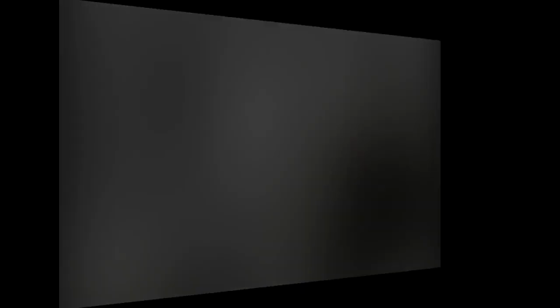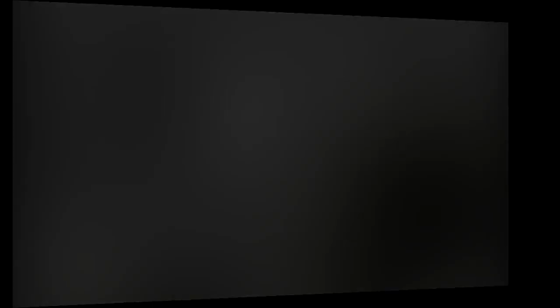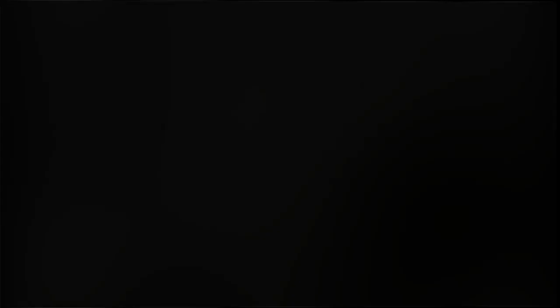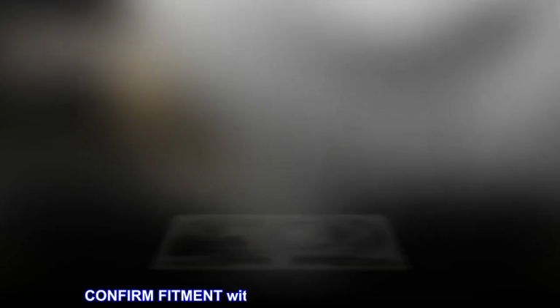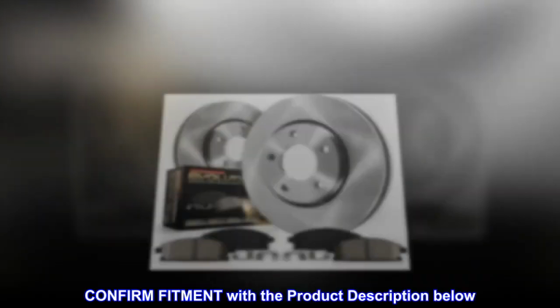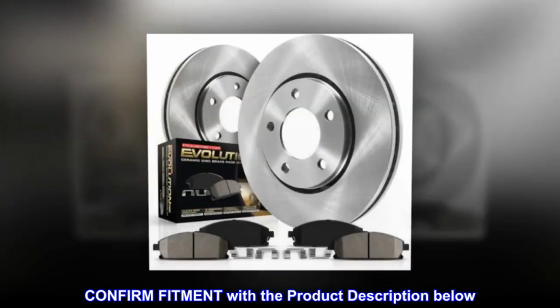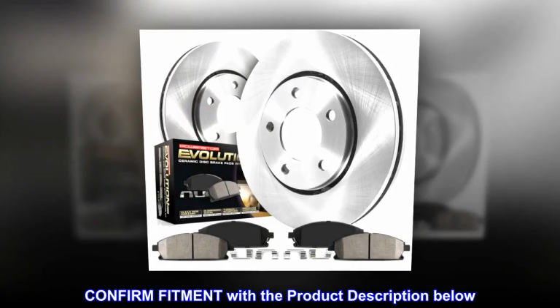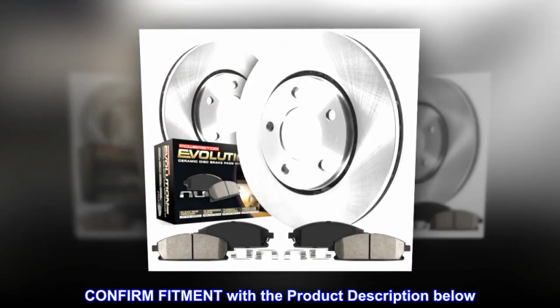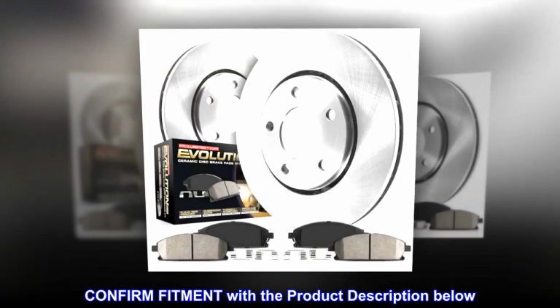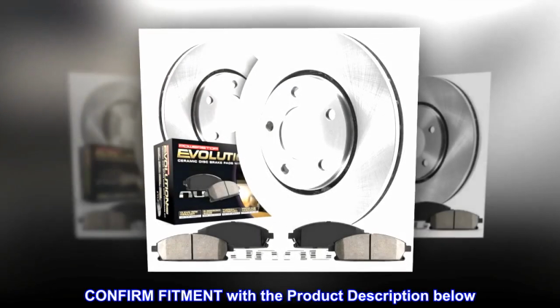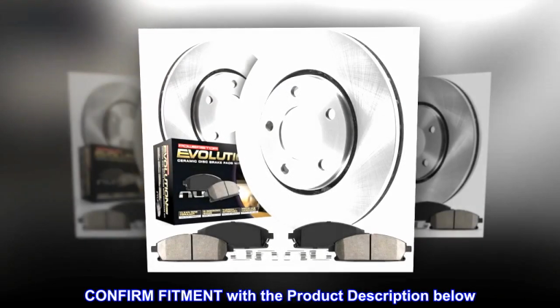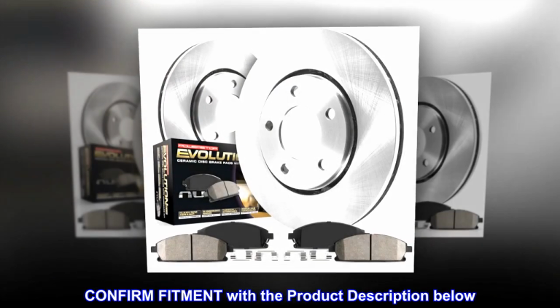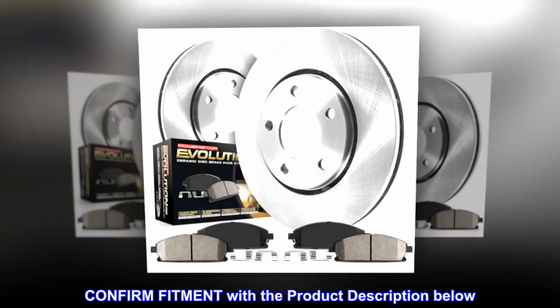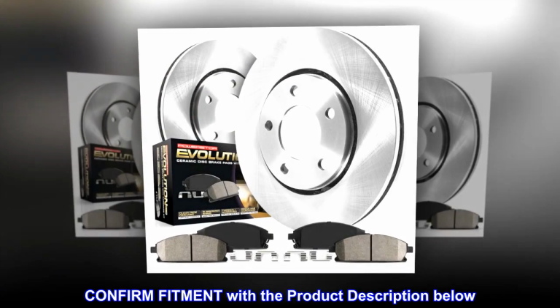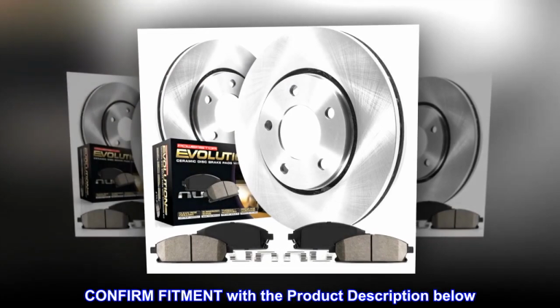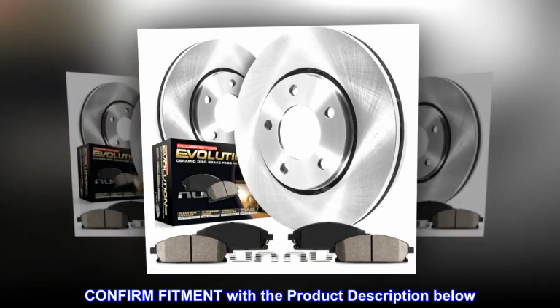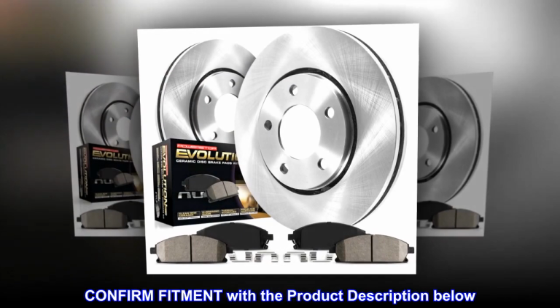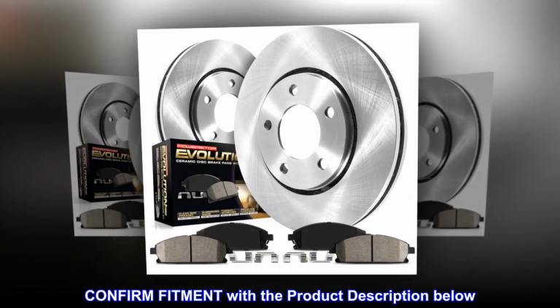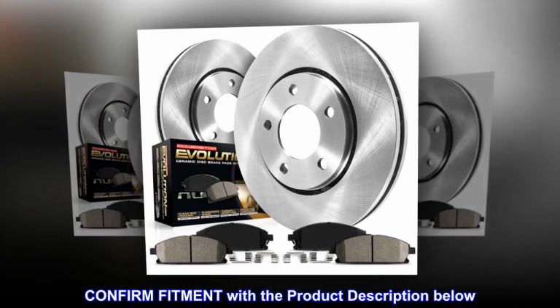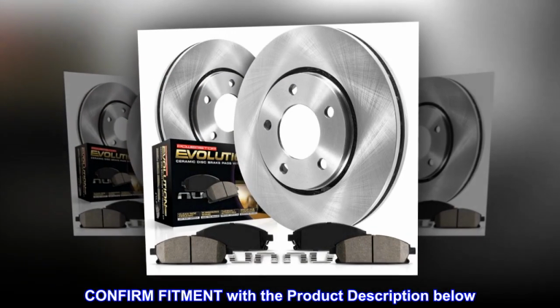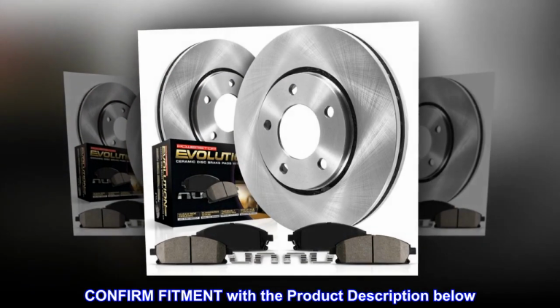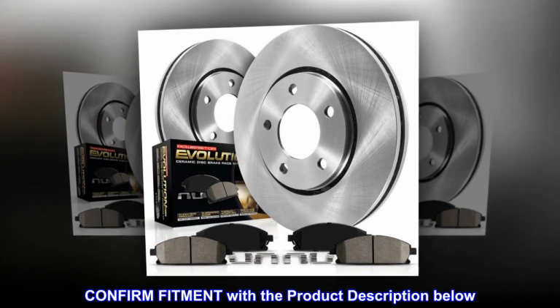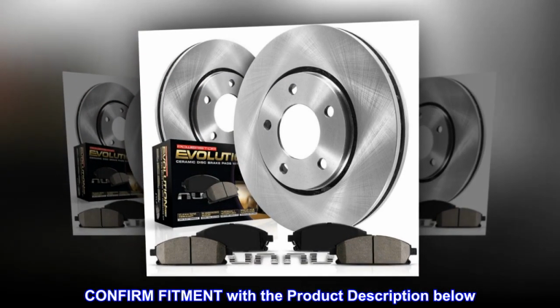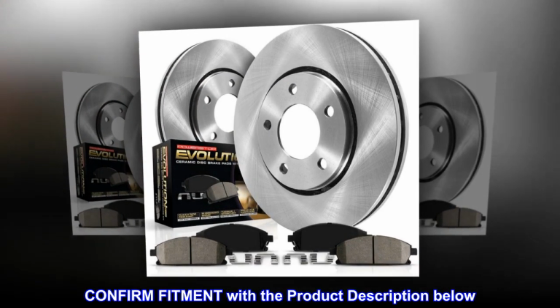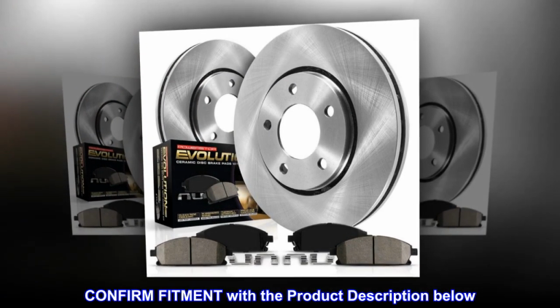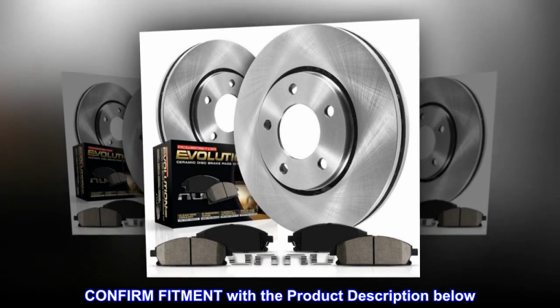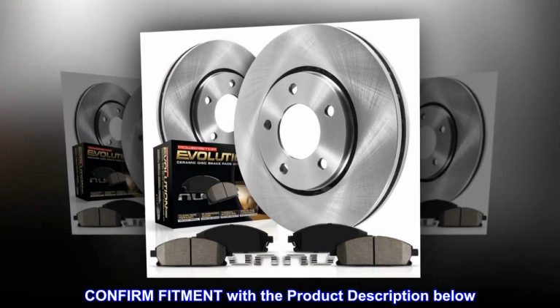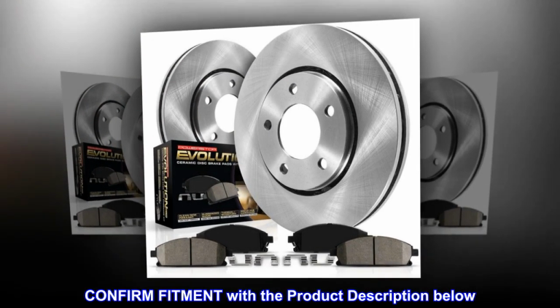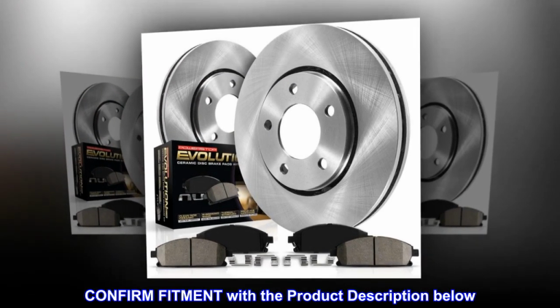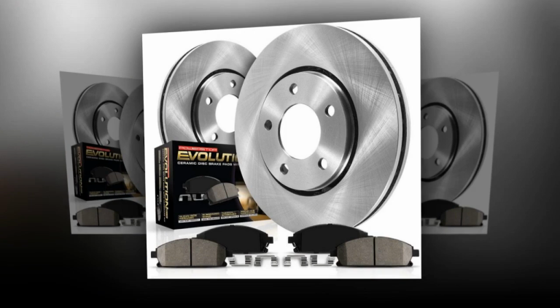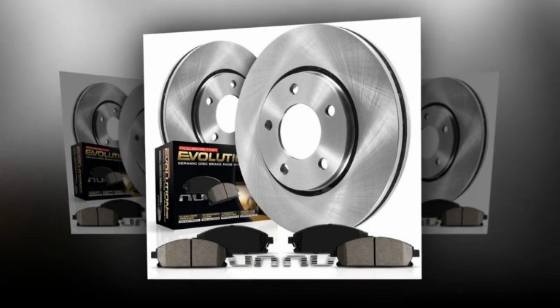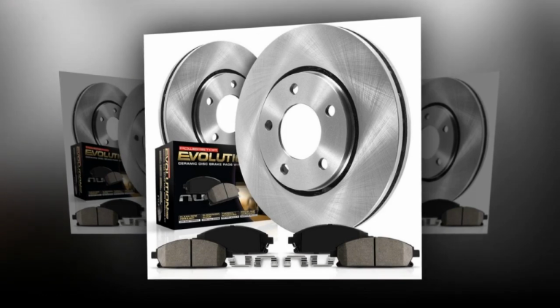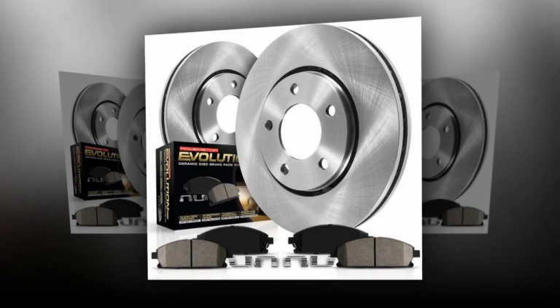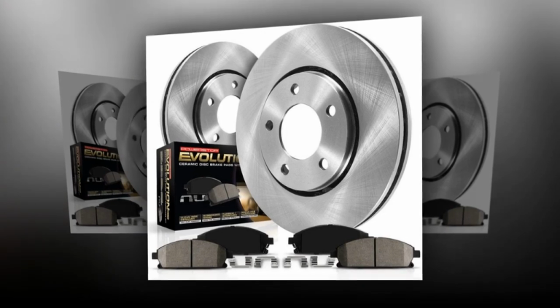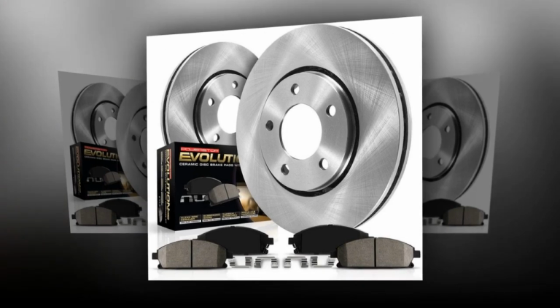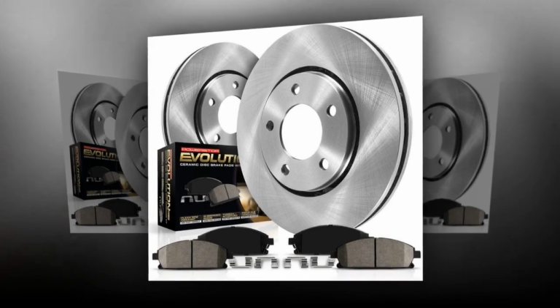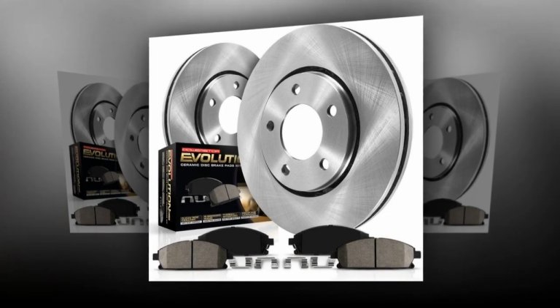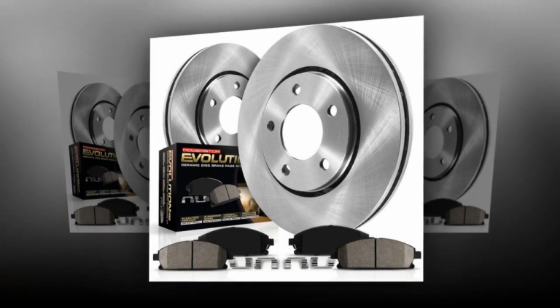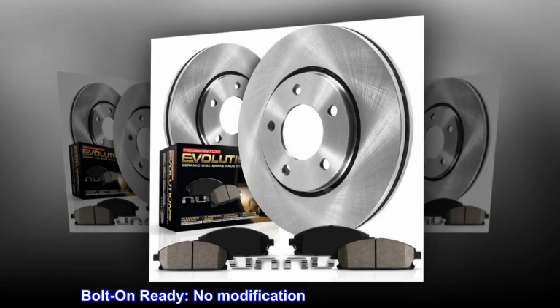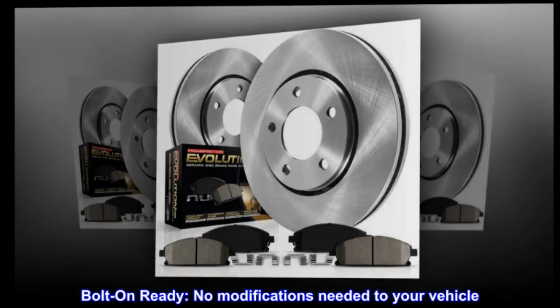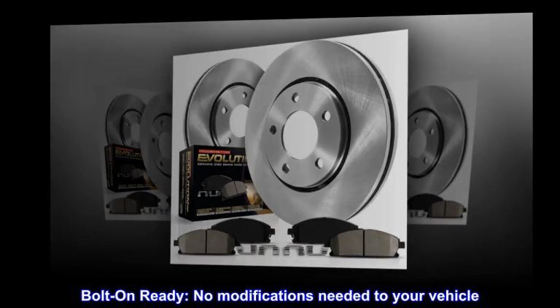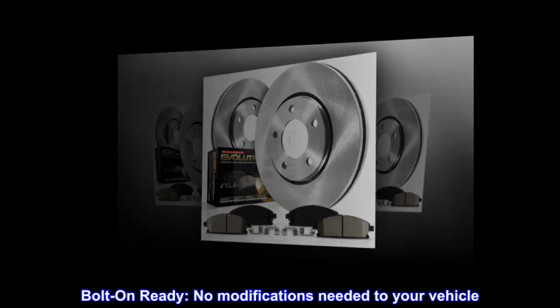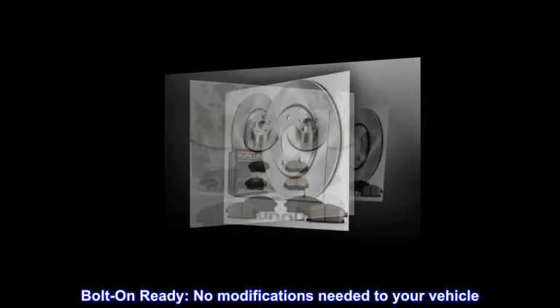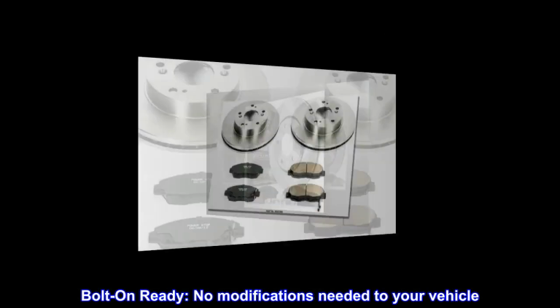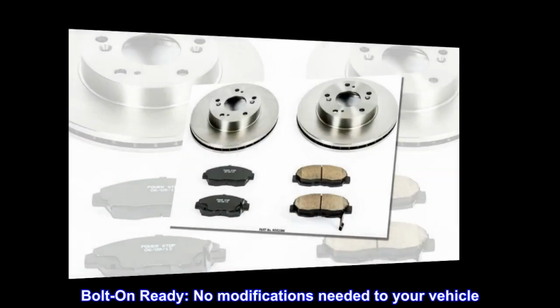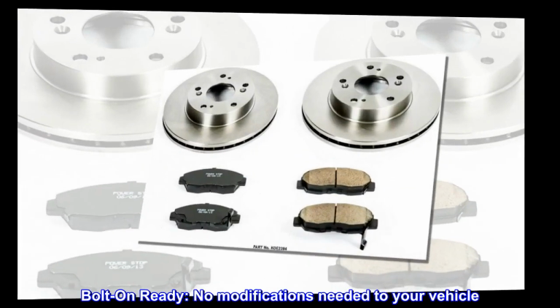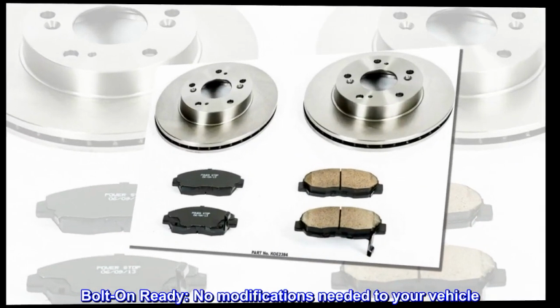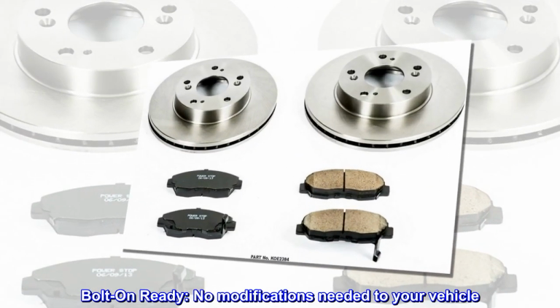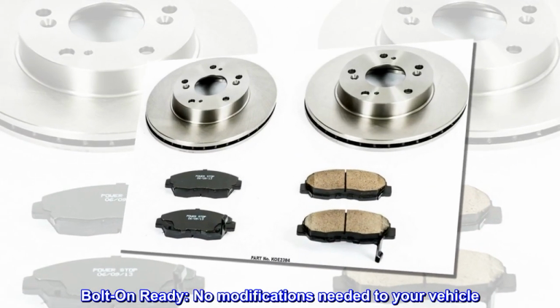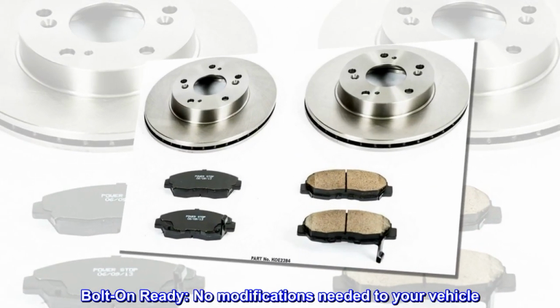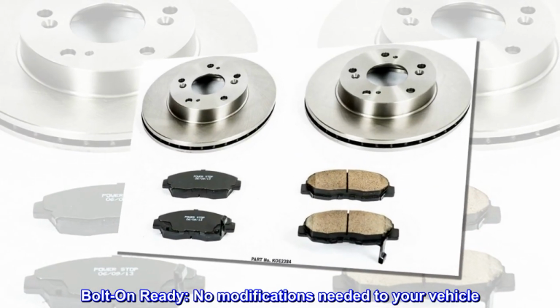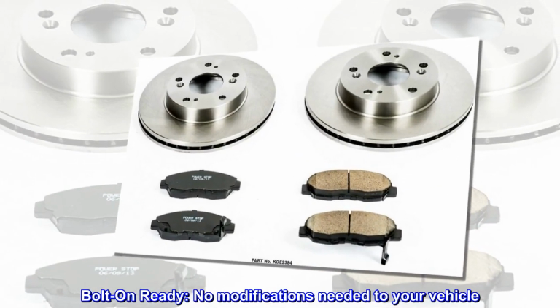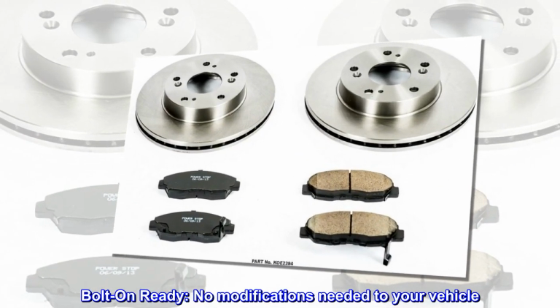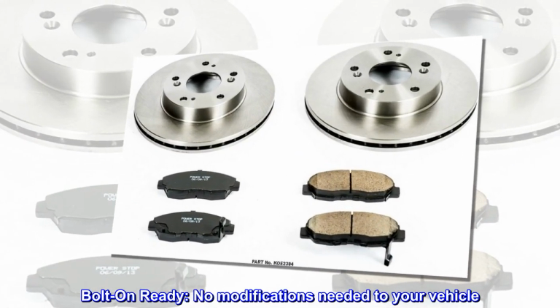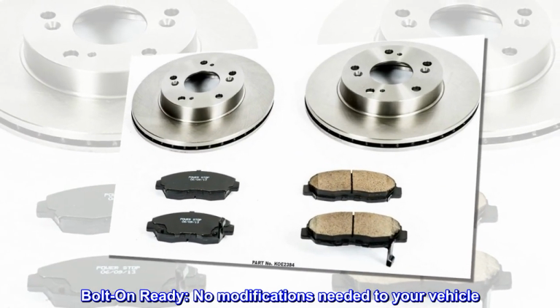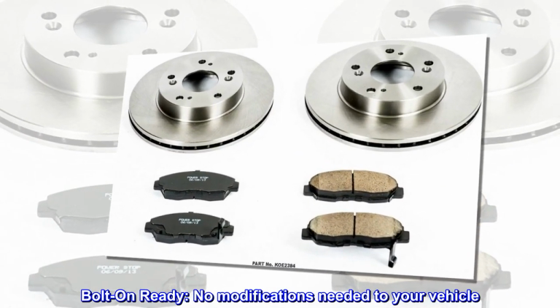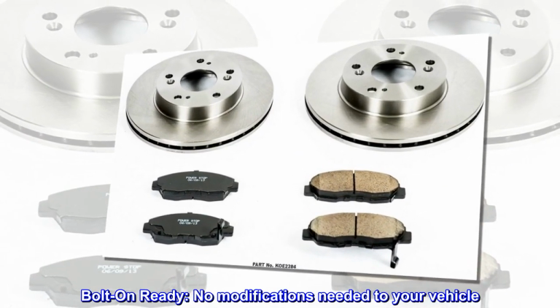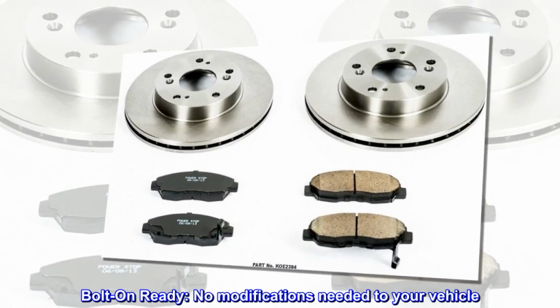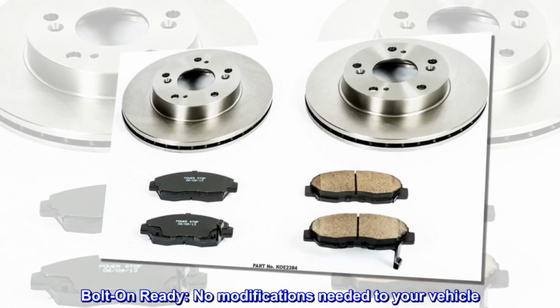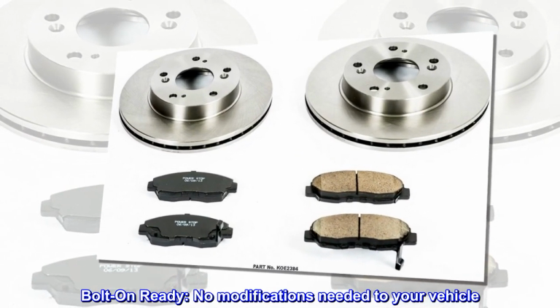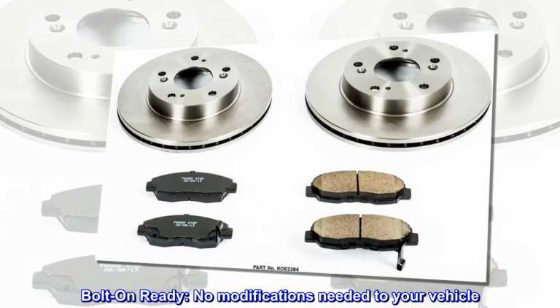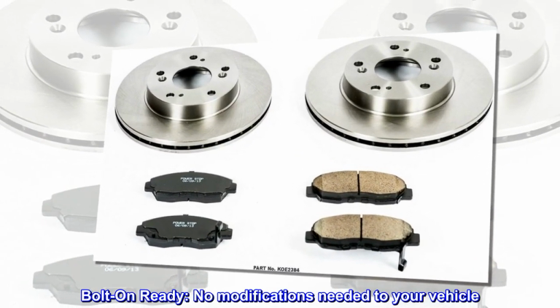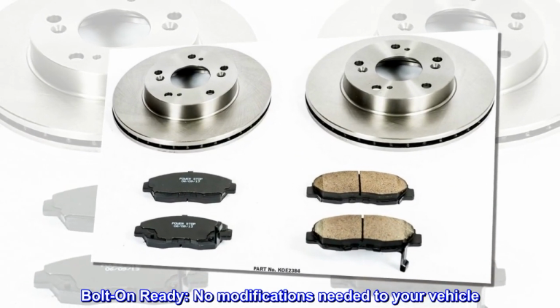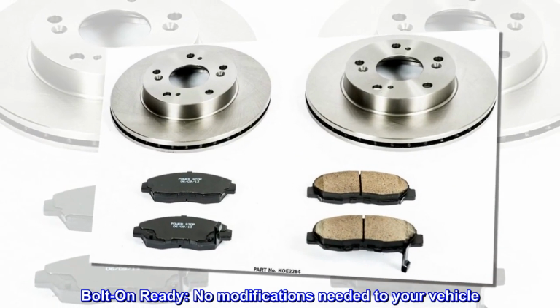Confirm fitment with the product description below. Bolt-on ready — no modifications needed to your vehicle.